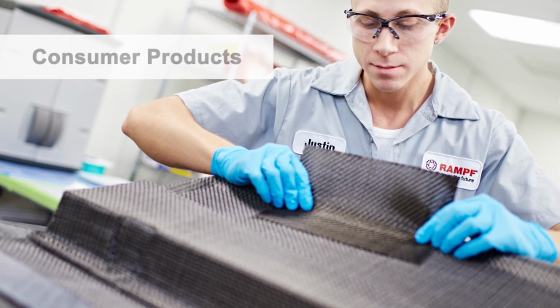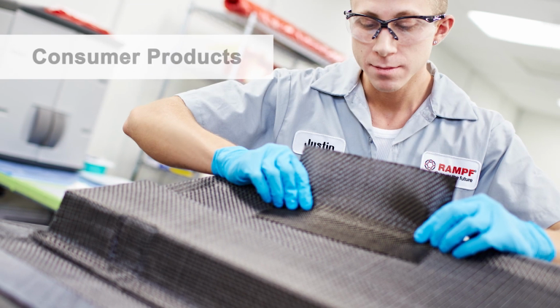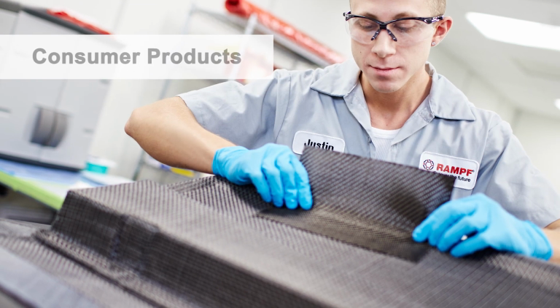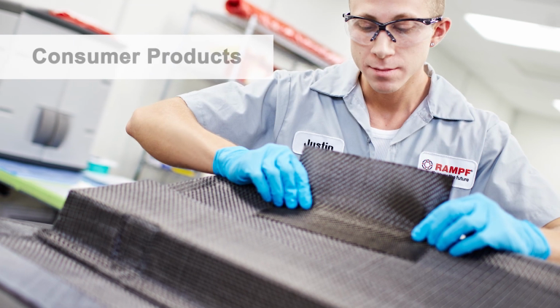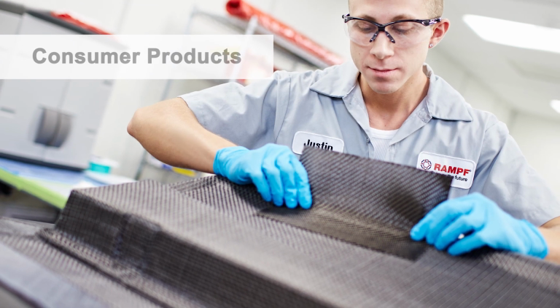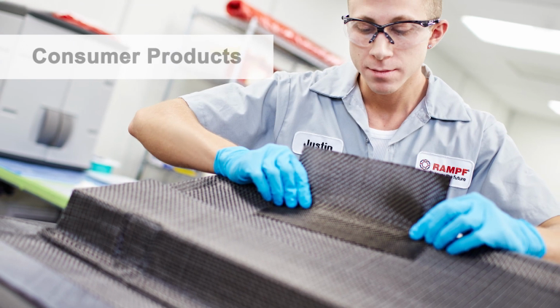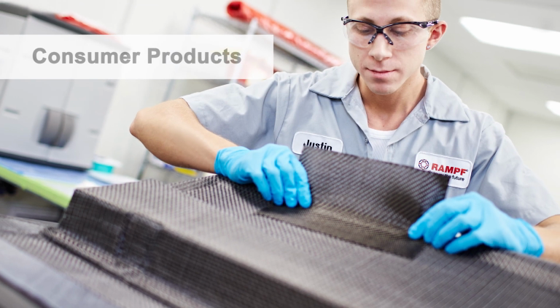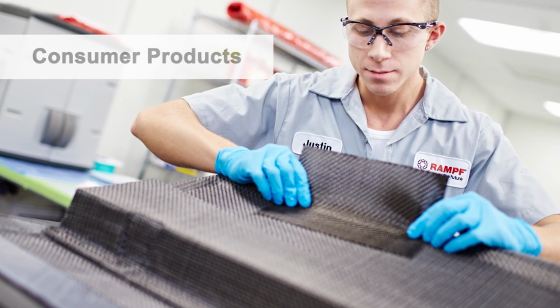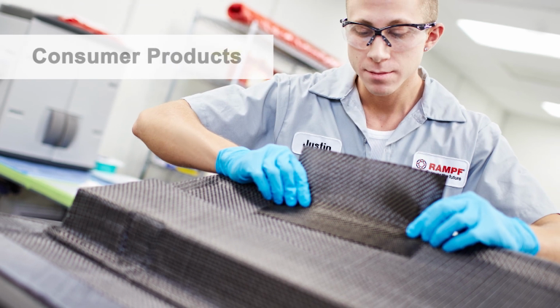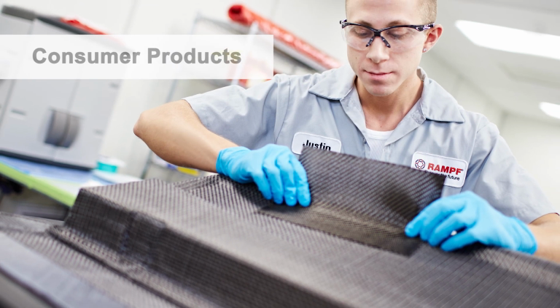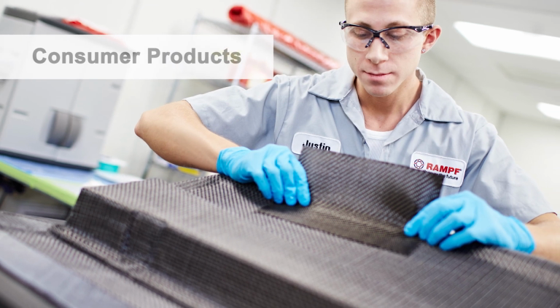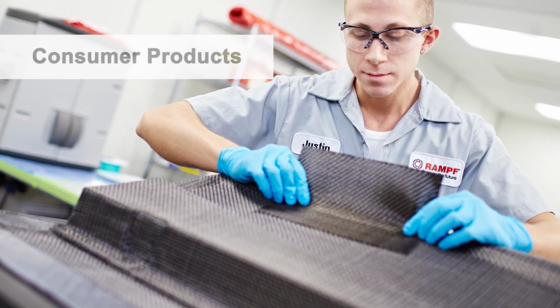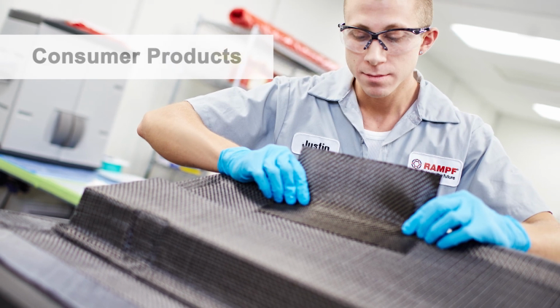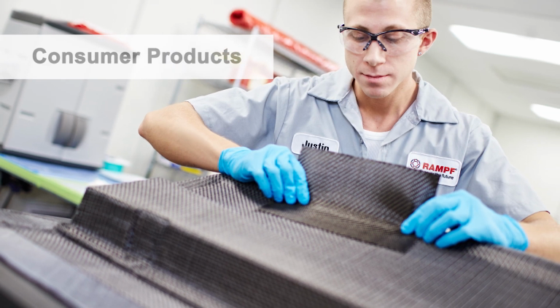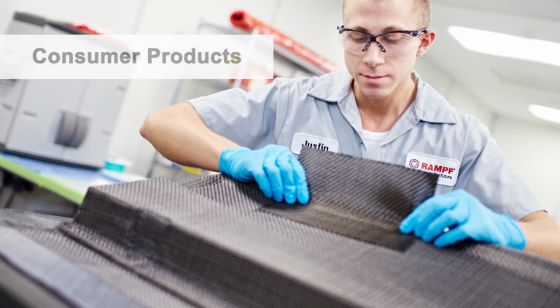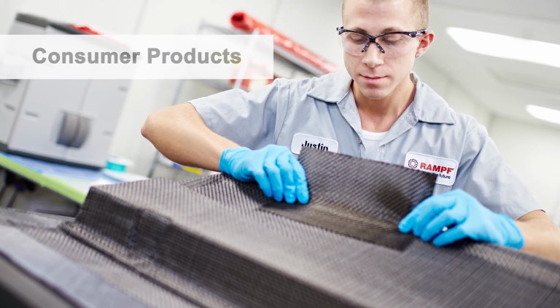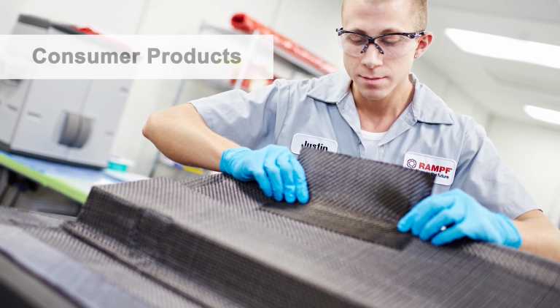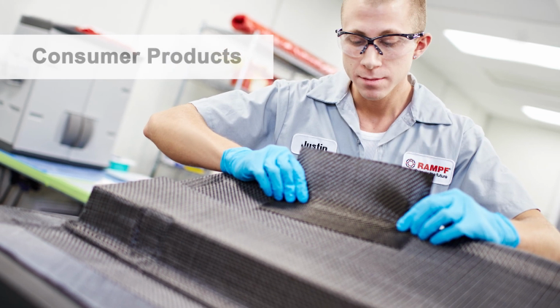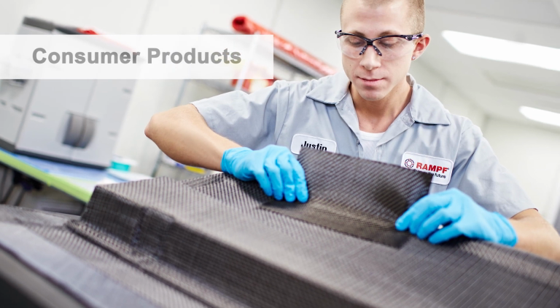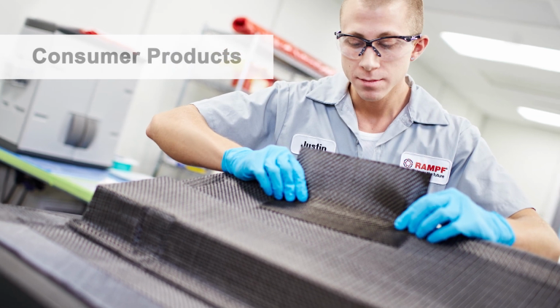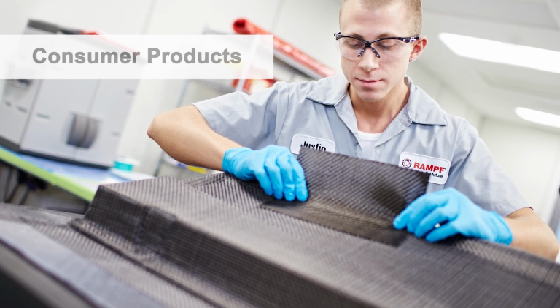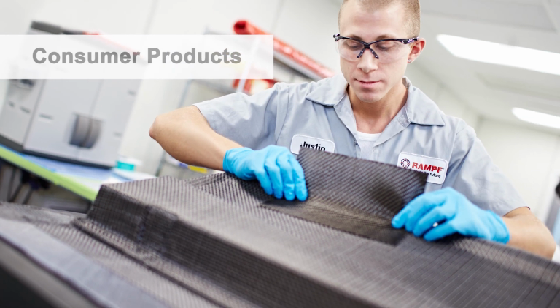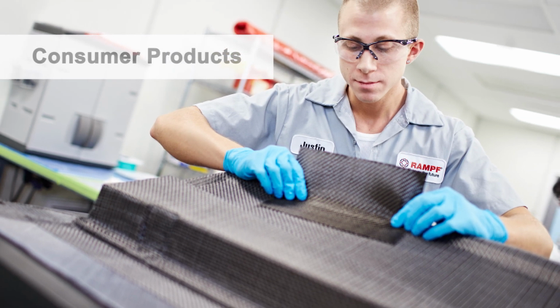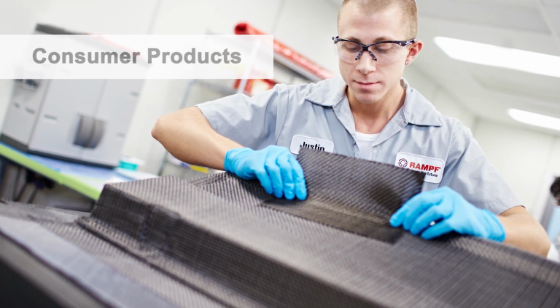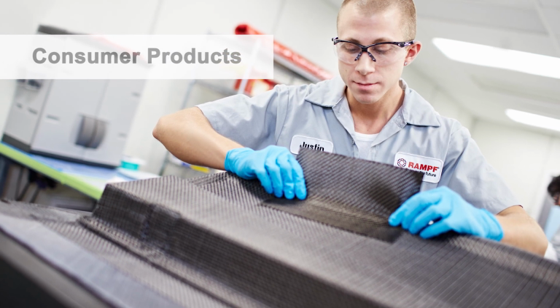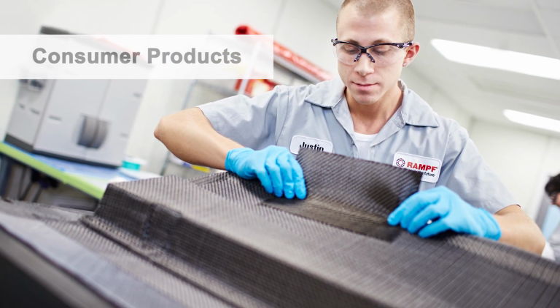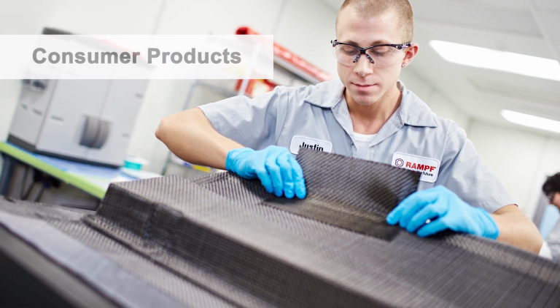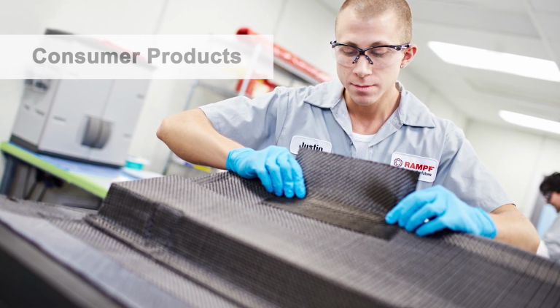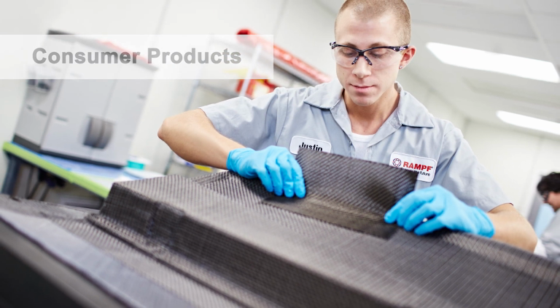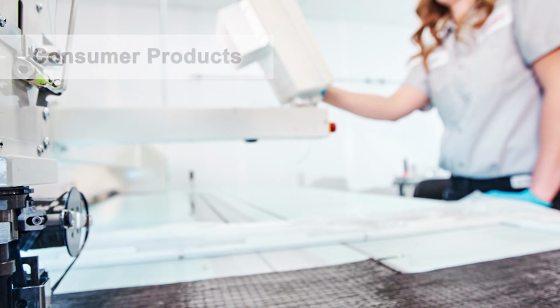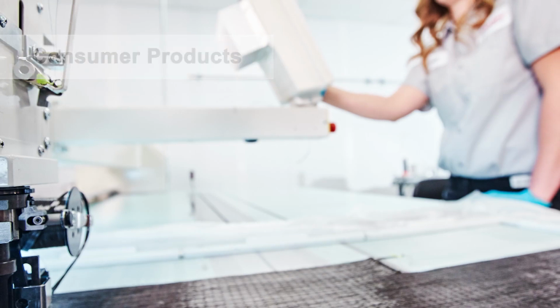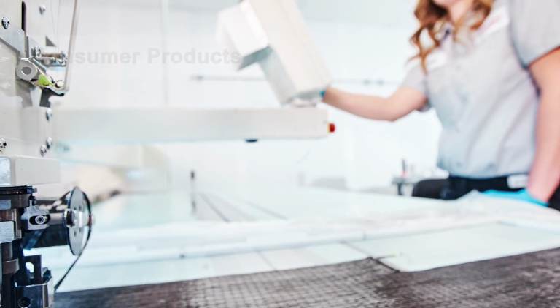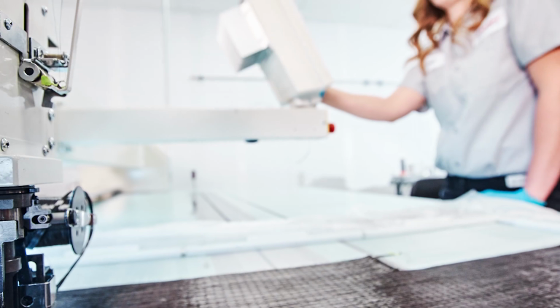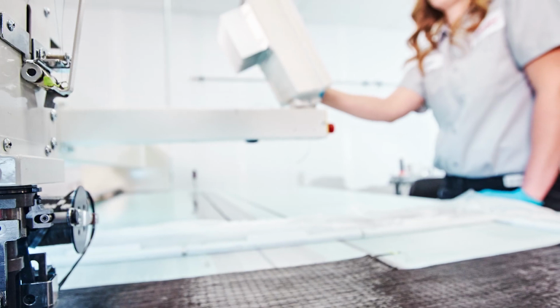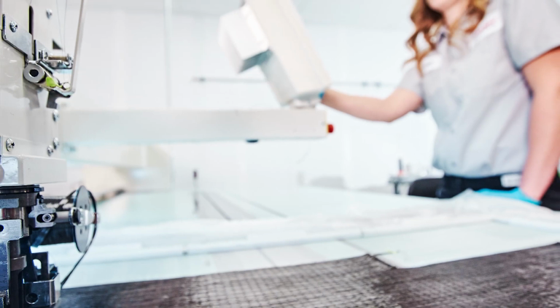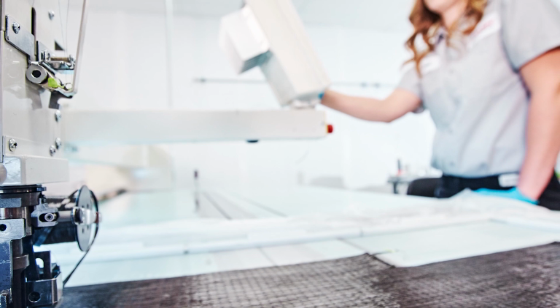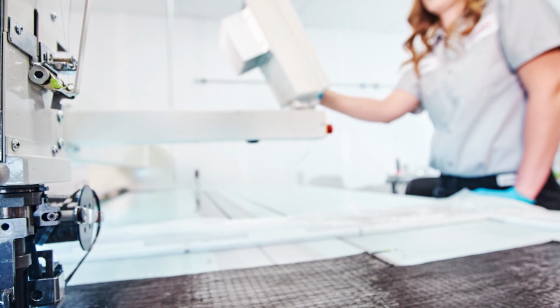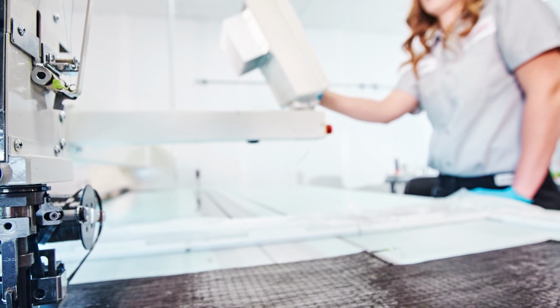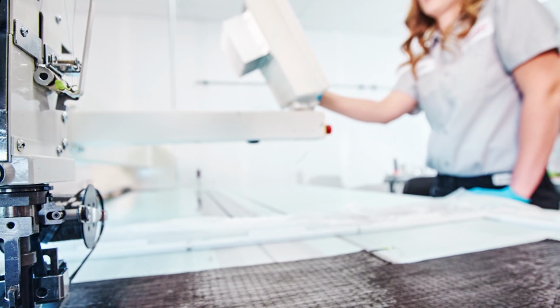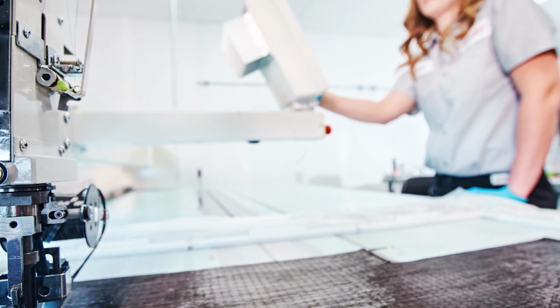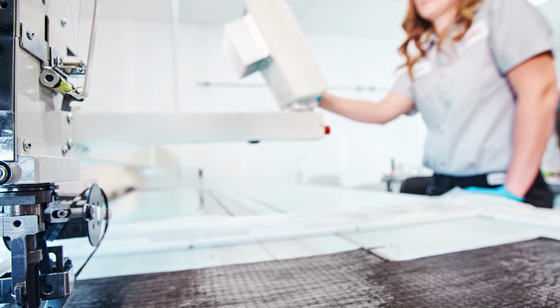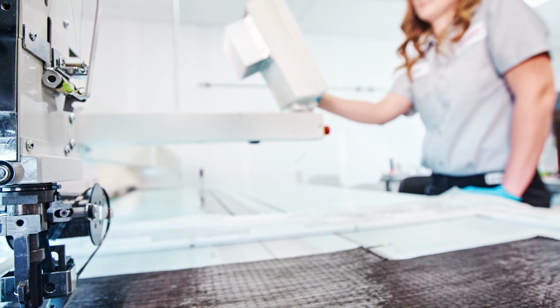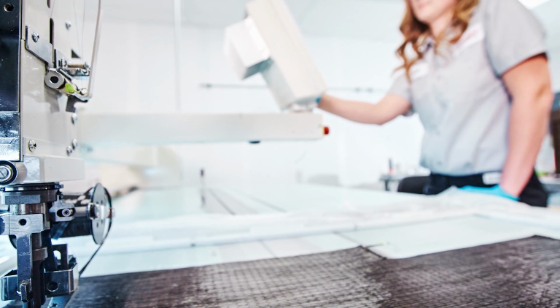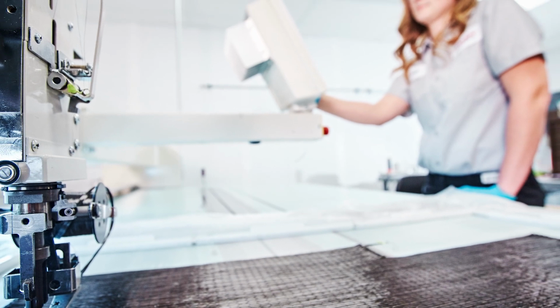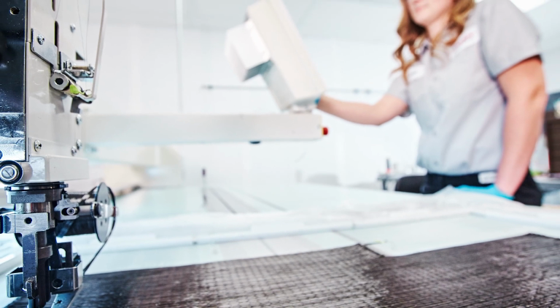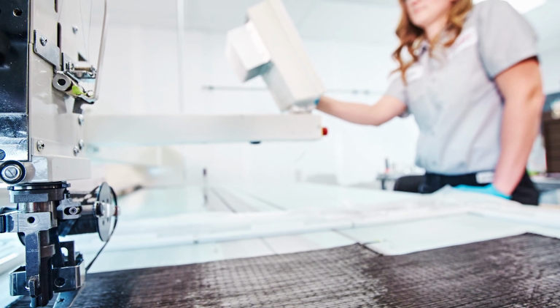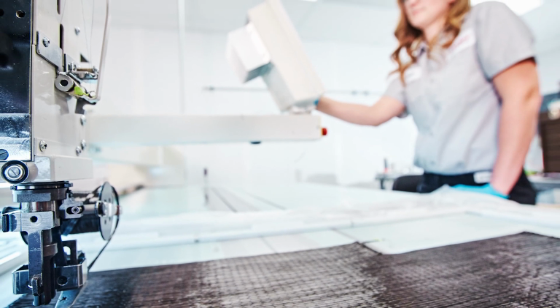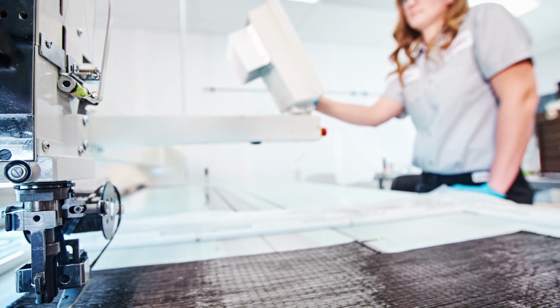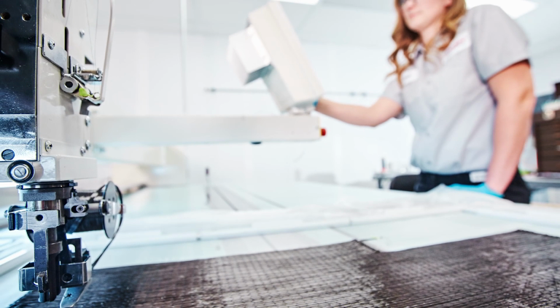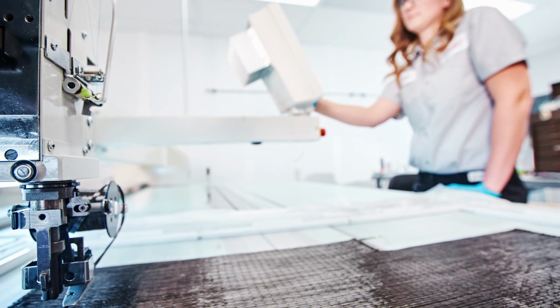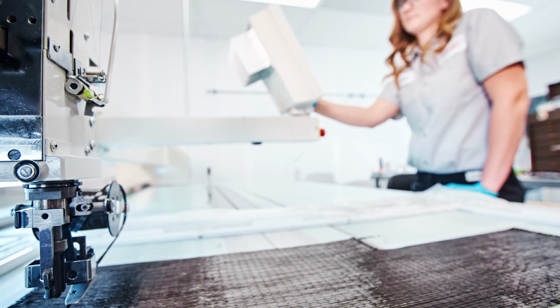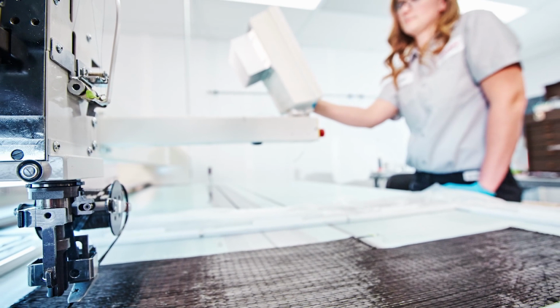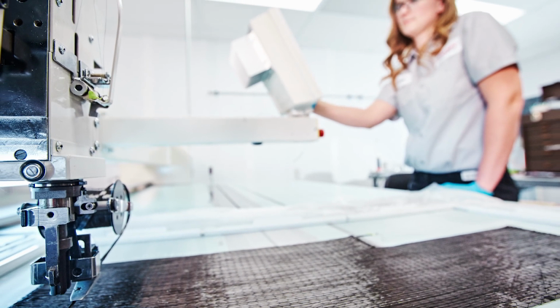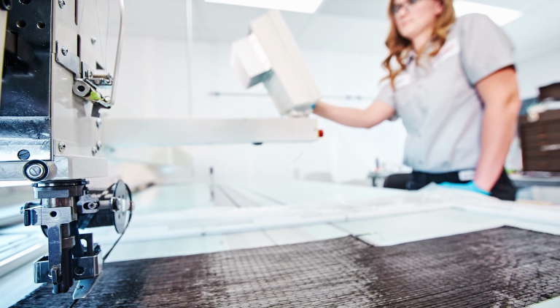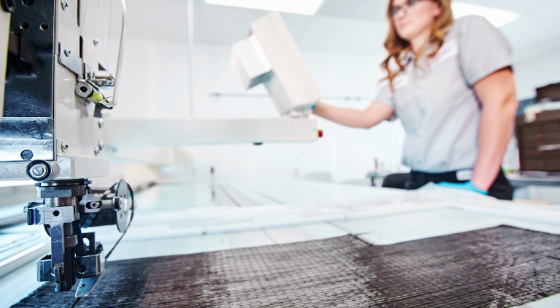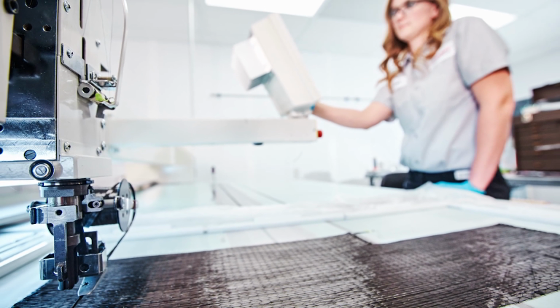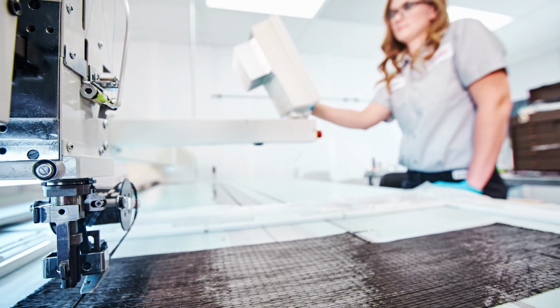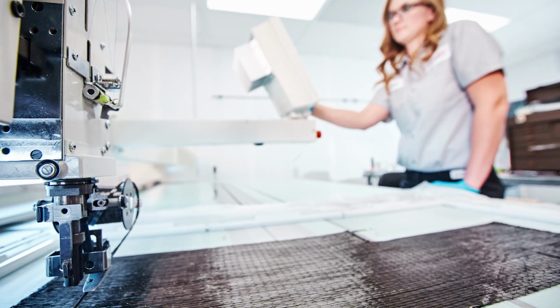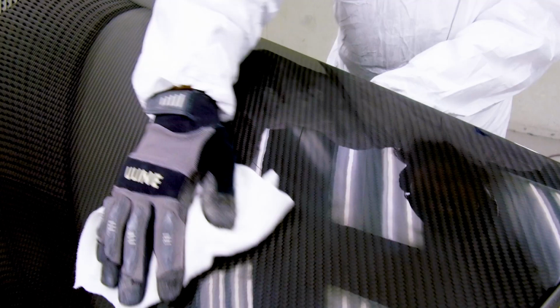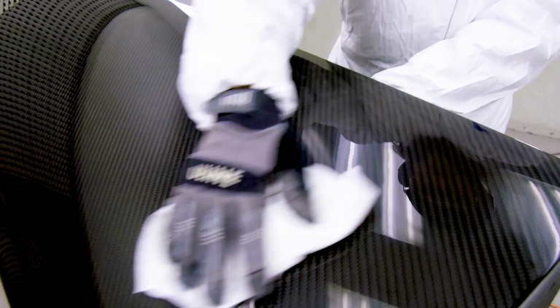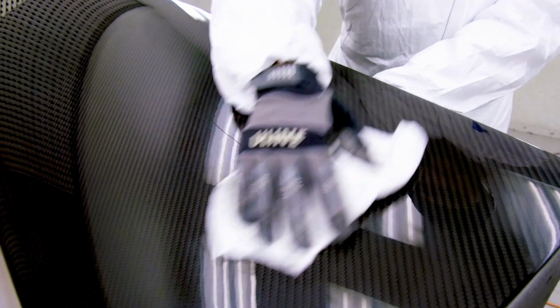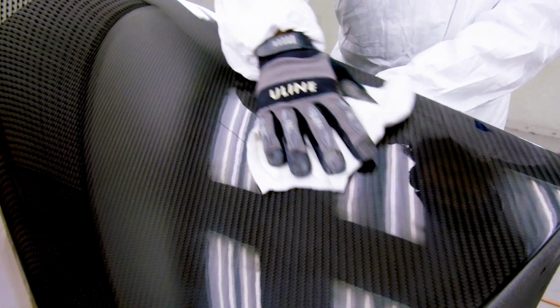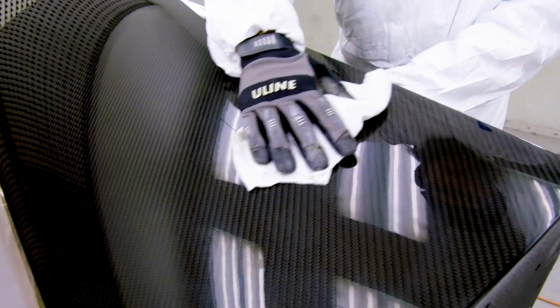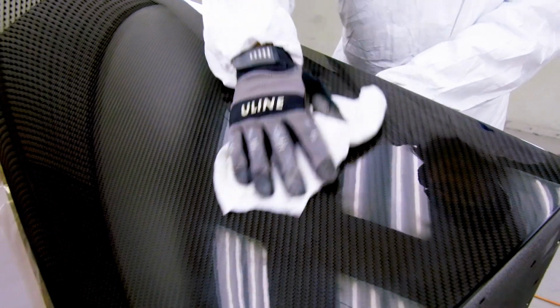Composite materials provide both a cost-effective and sophisticated aesthetic to high-end consumer product manufacturing.